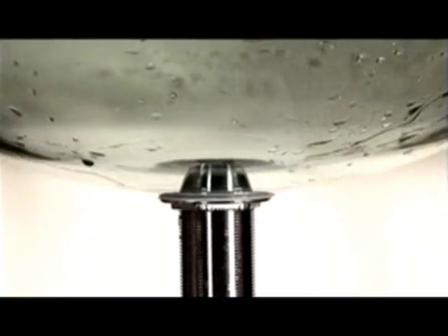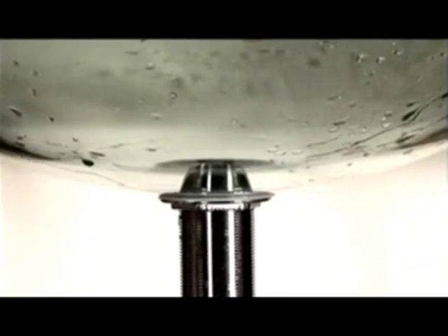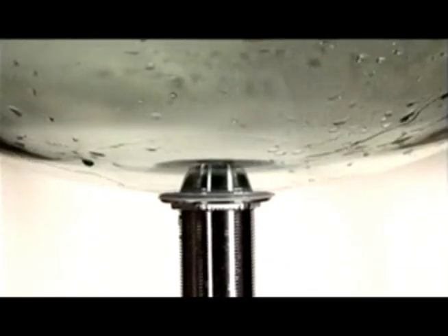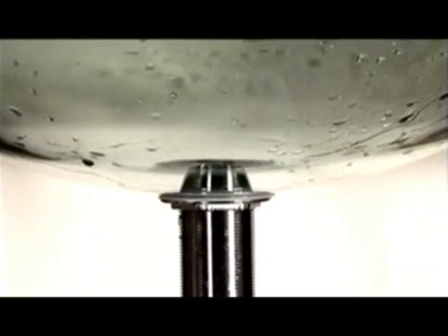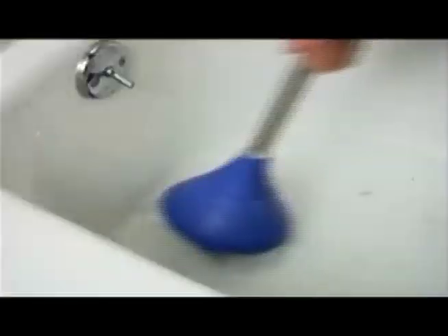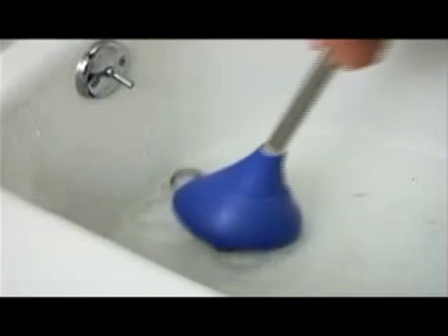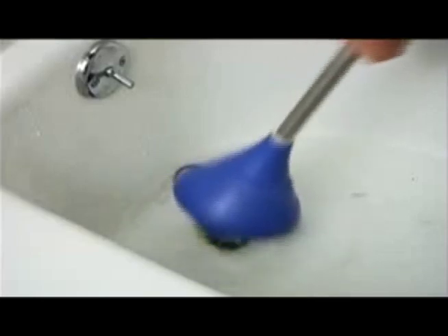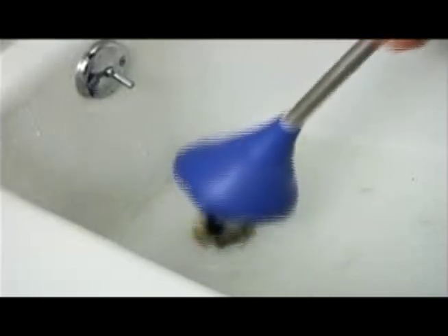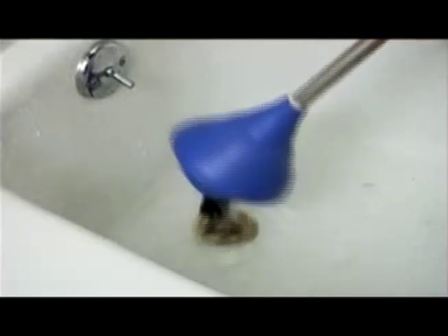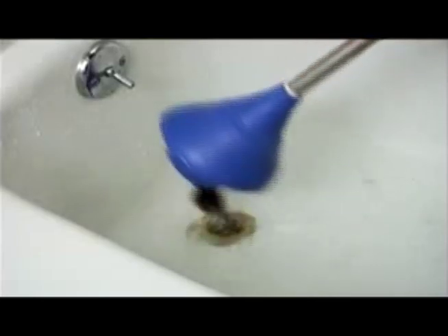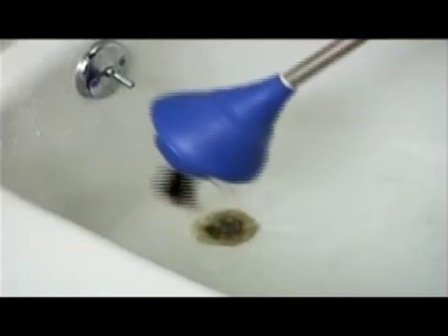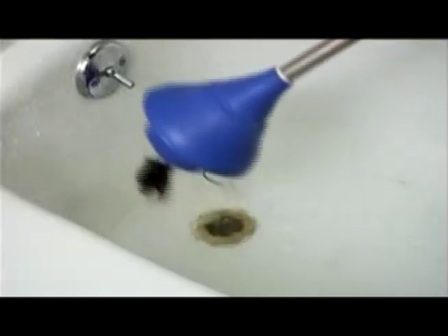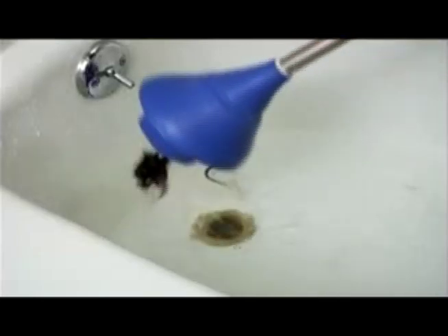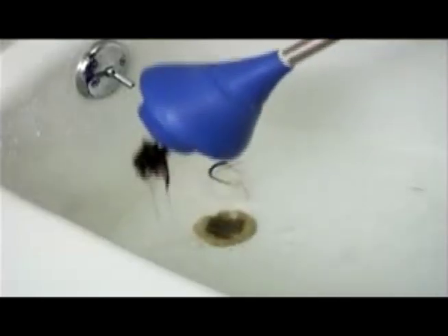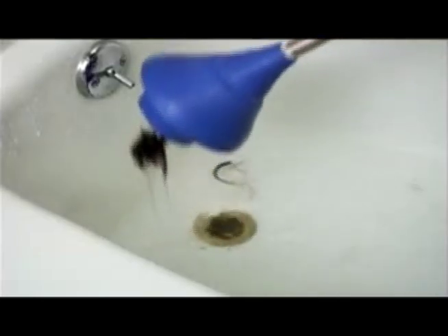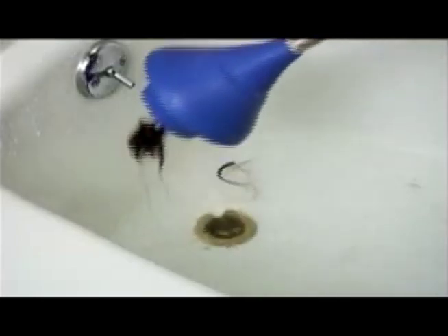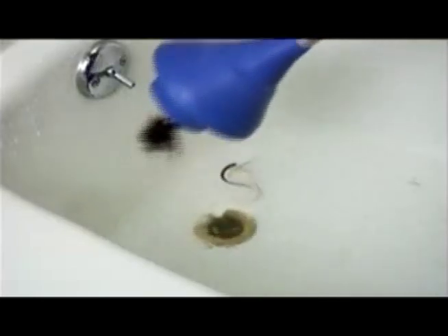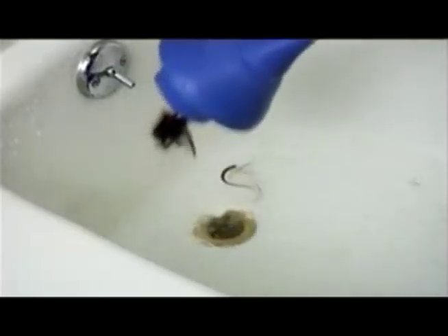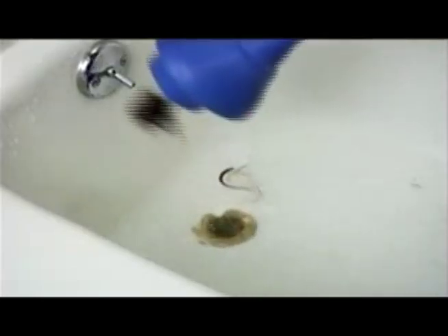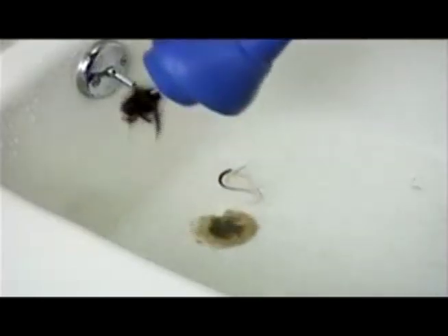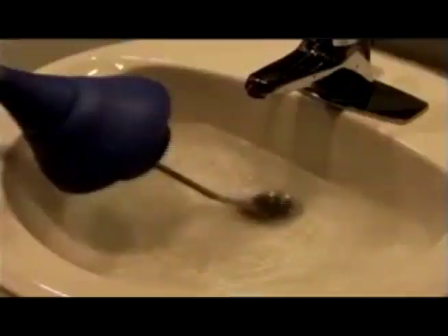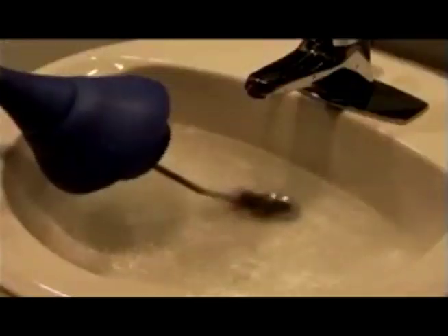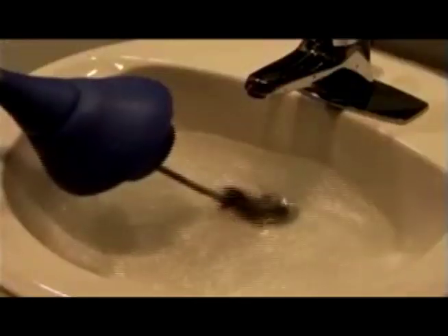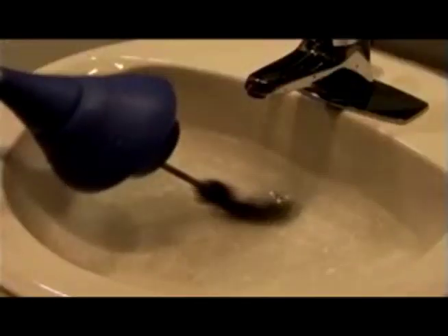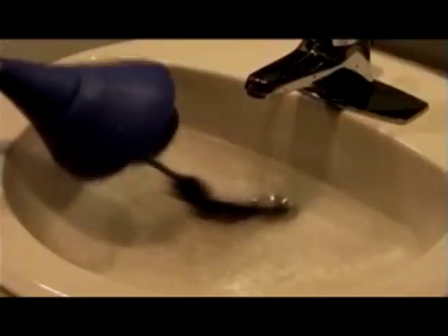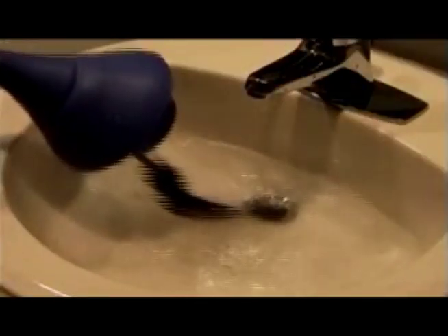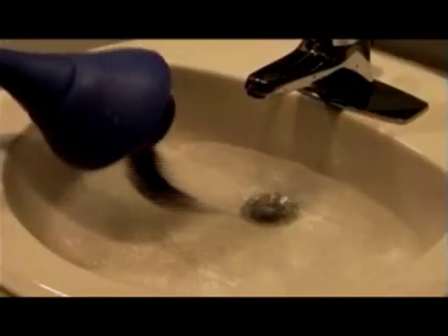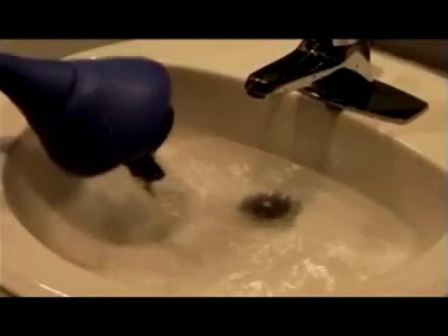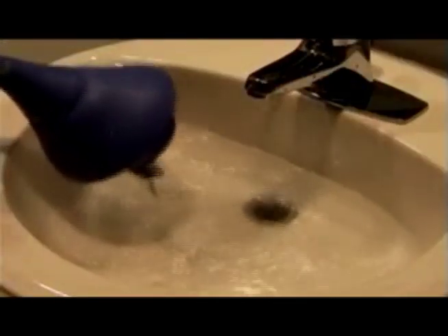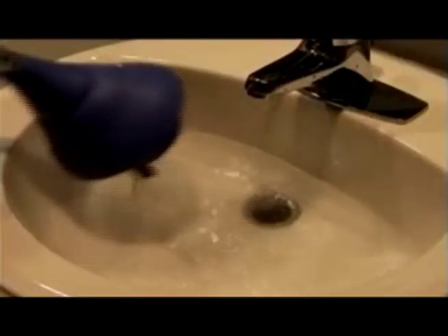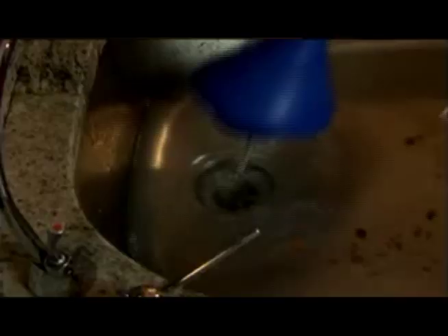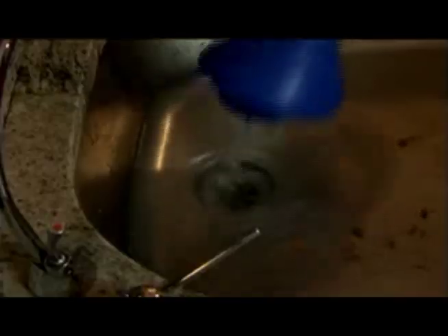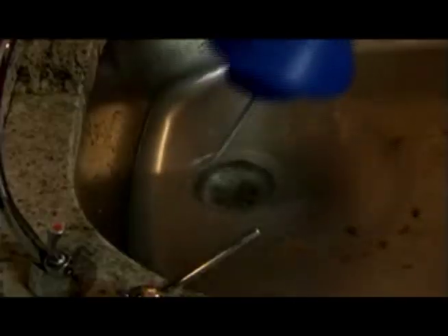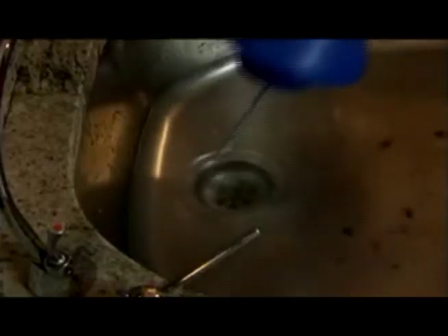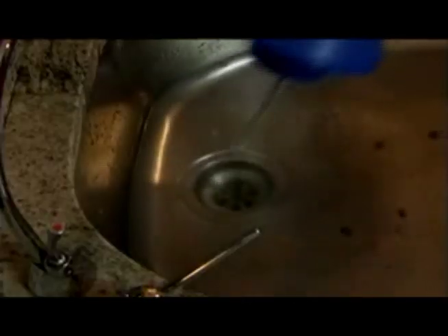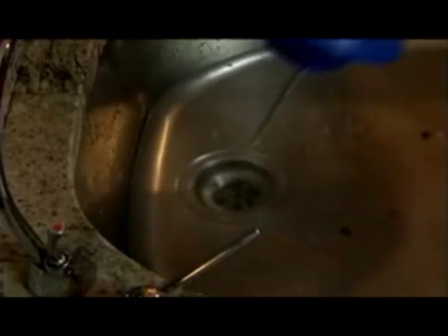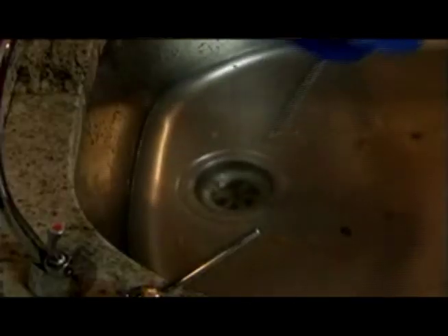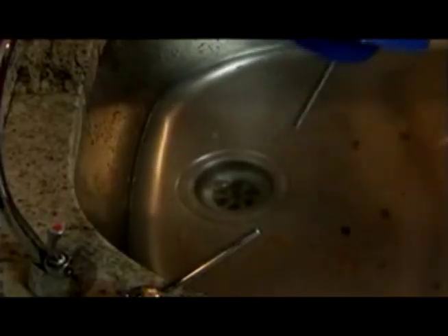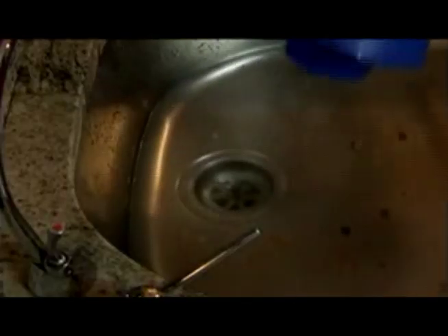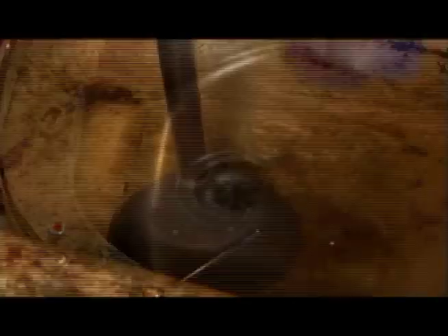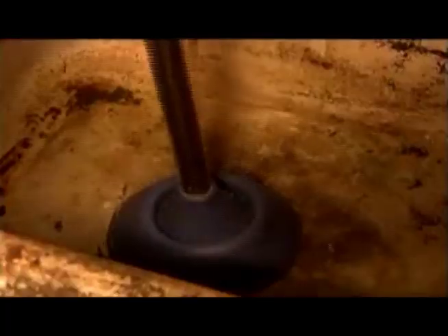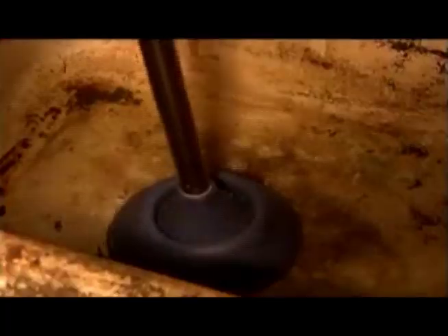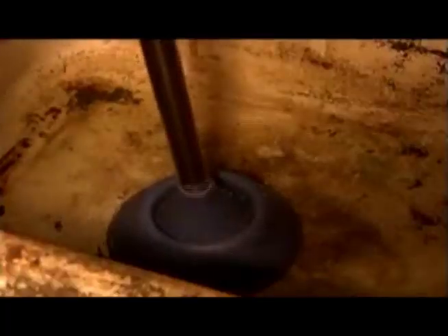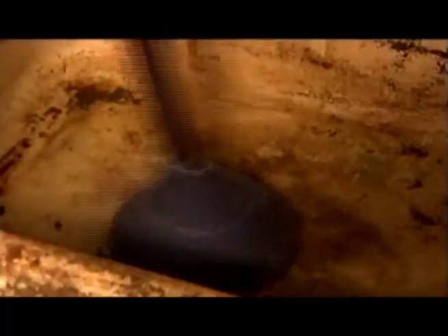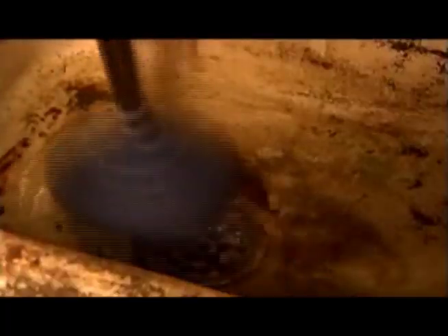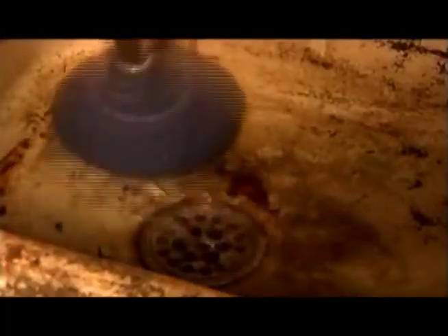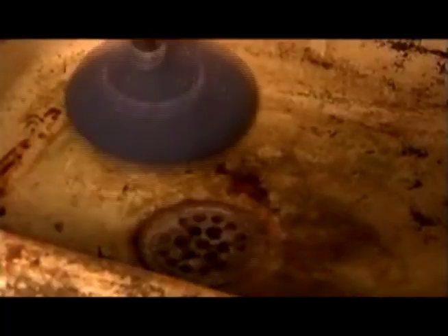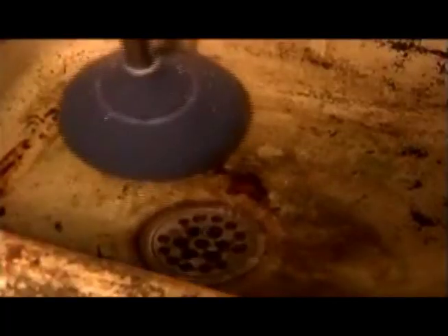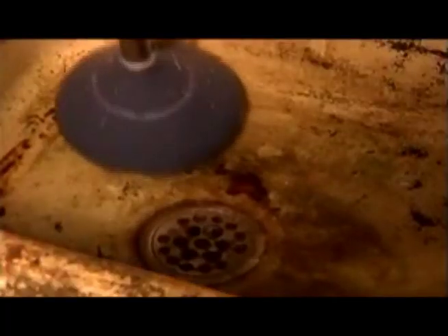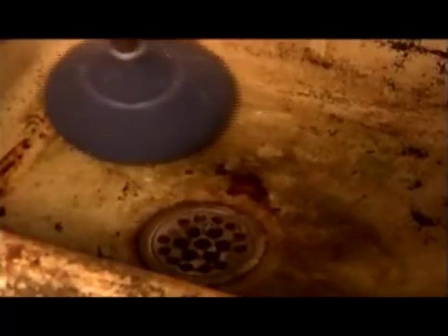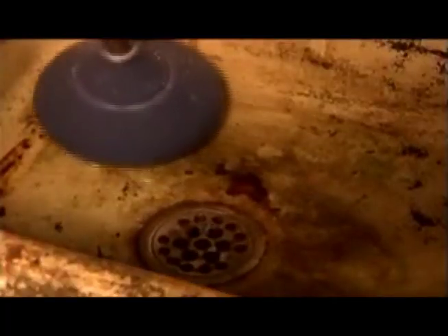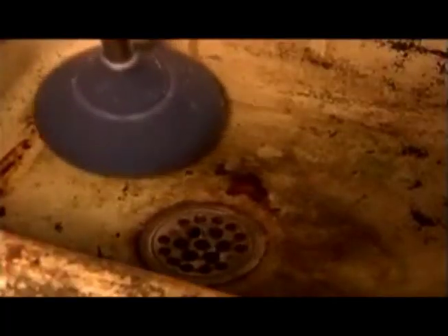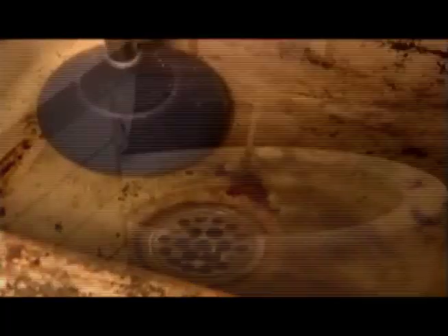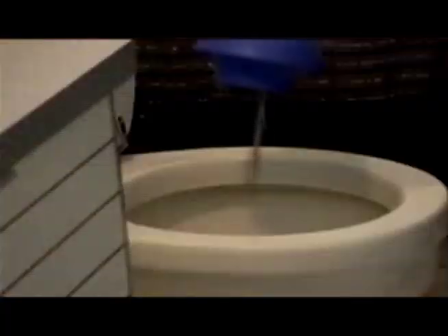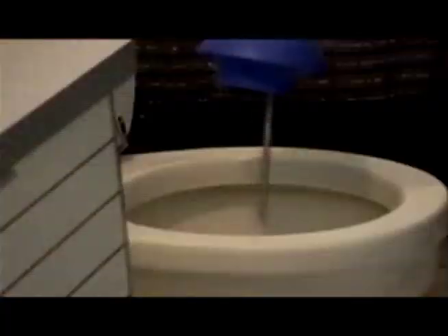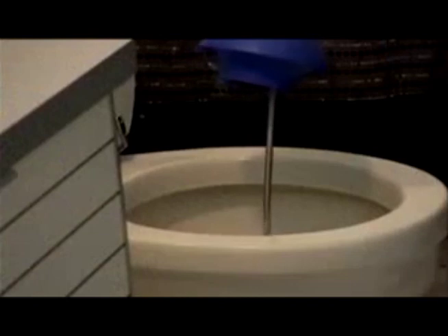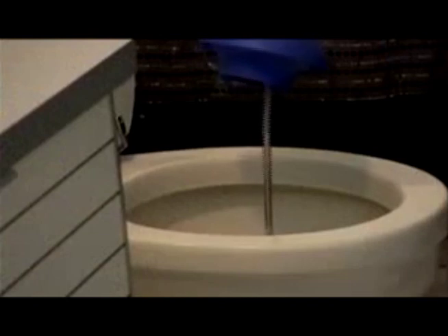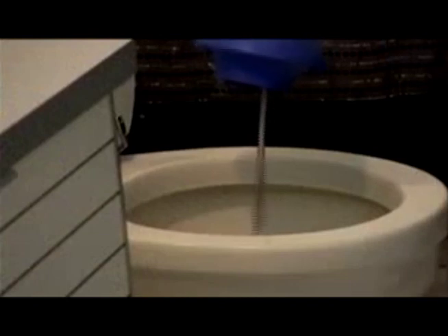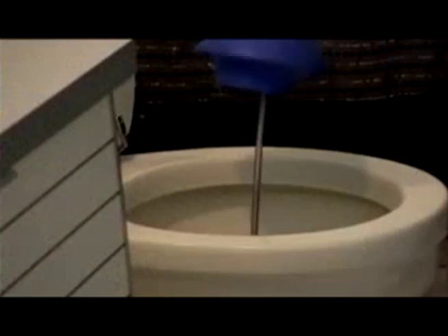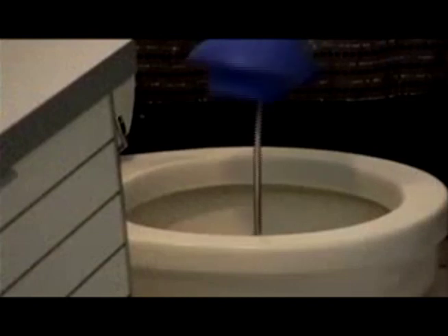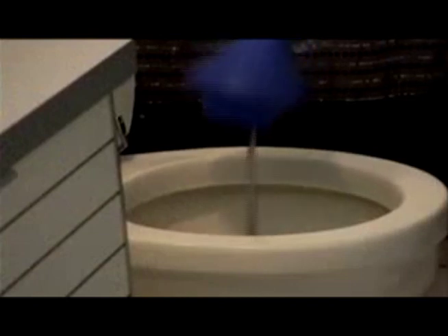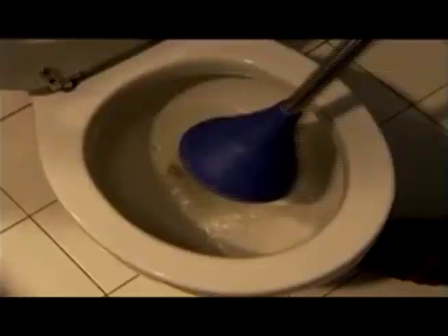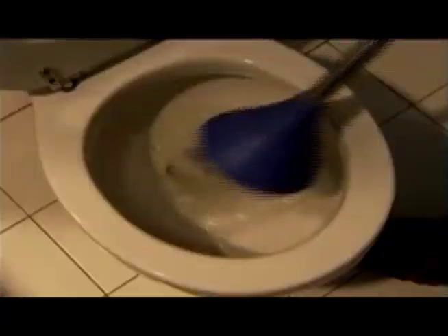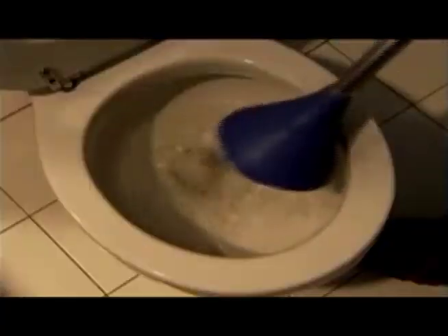The Dual Plunger works on bathtubs, bathroom sinks, kitchen sinks, utility sinks, and most importantly, toilets.